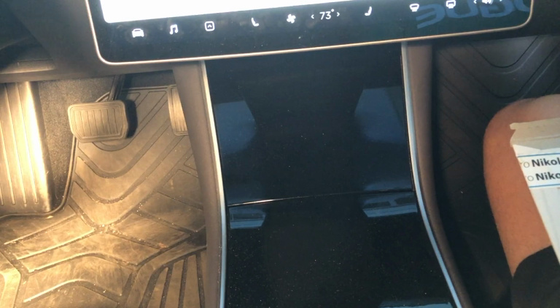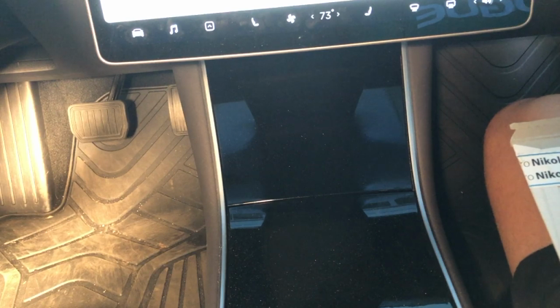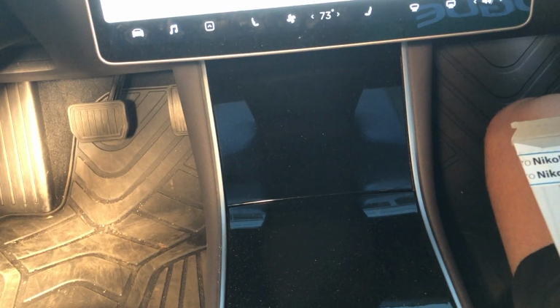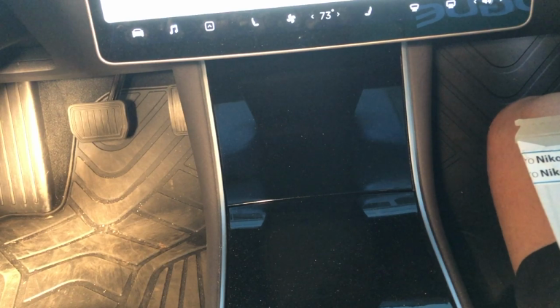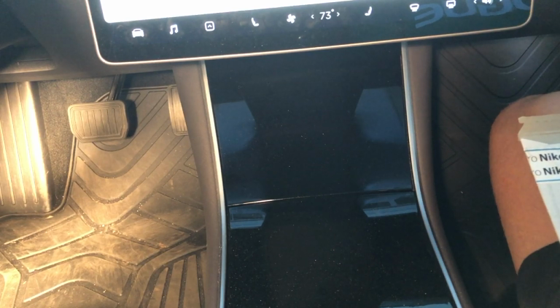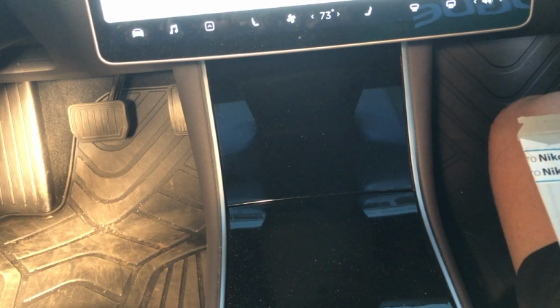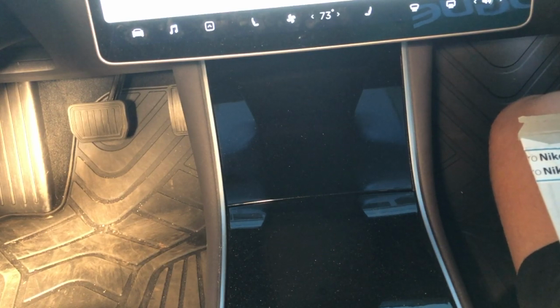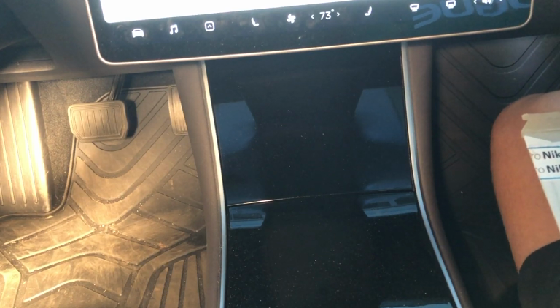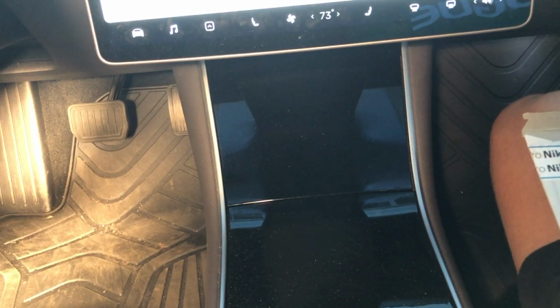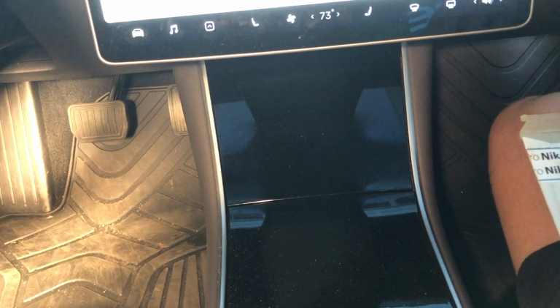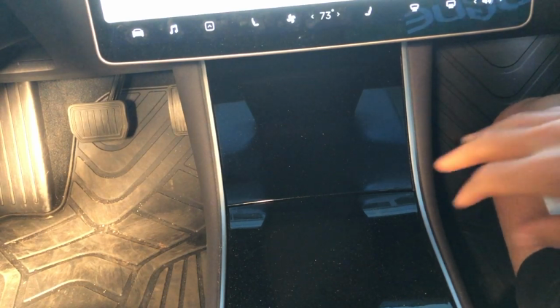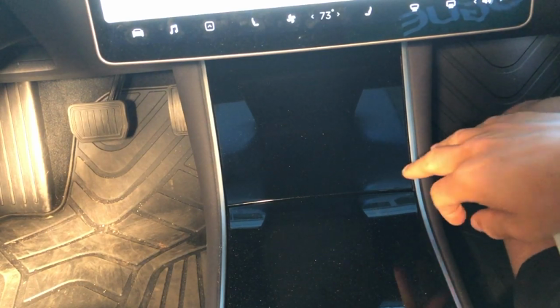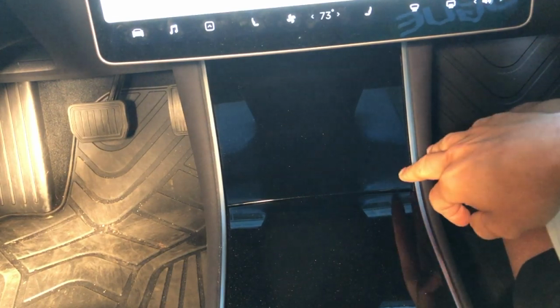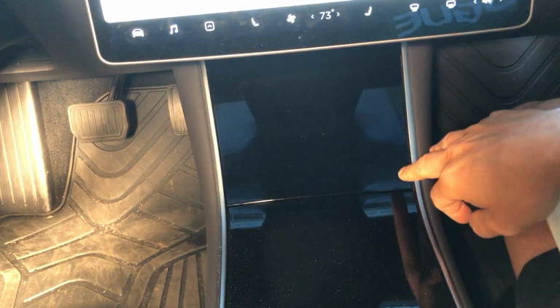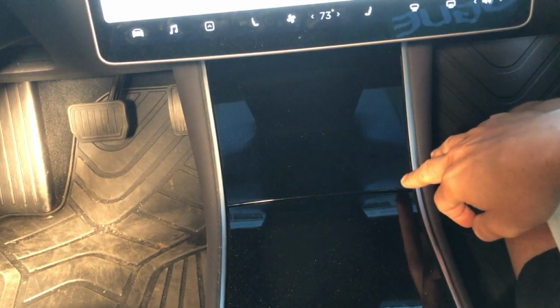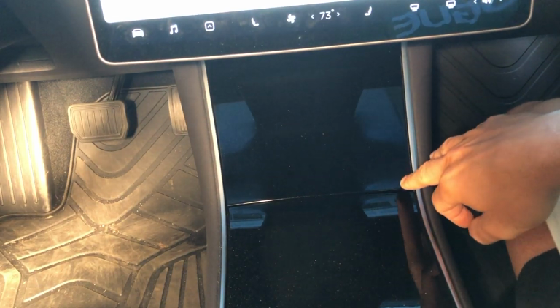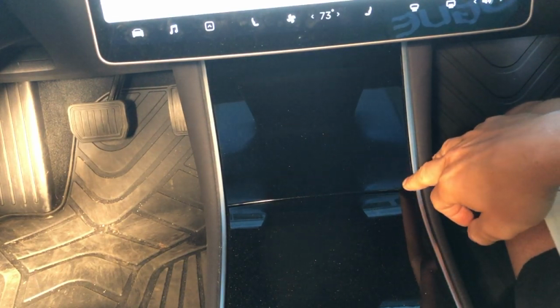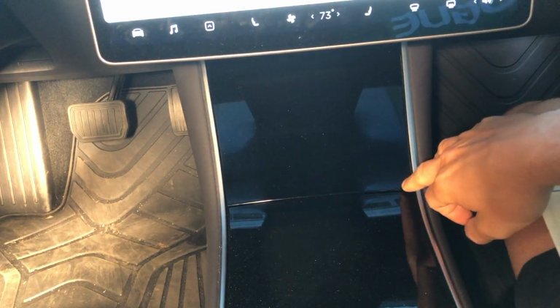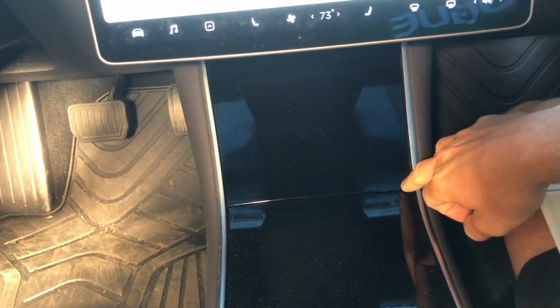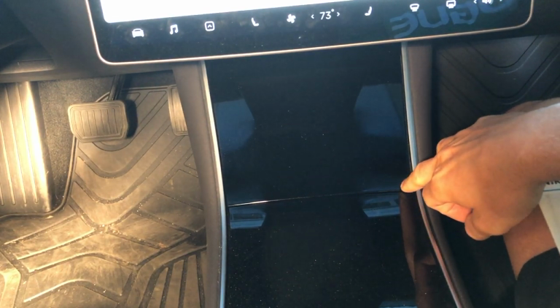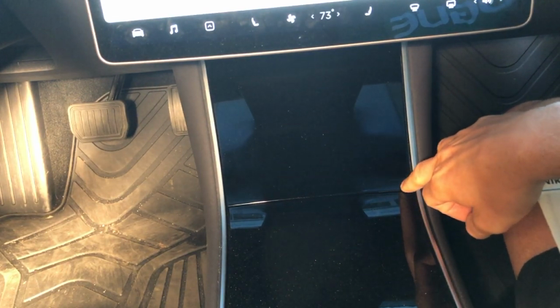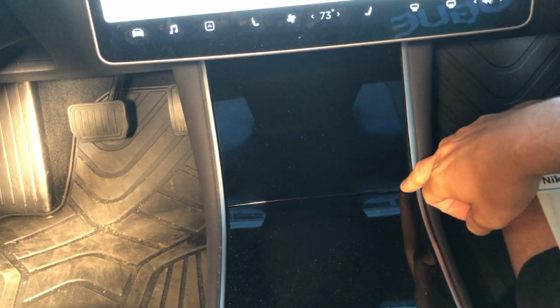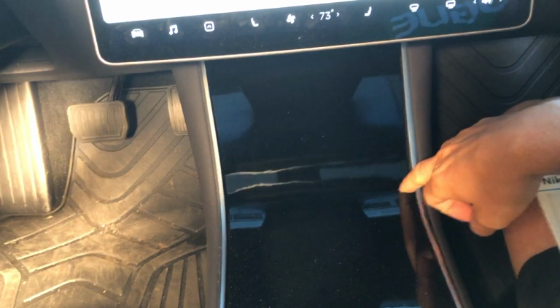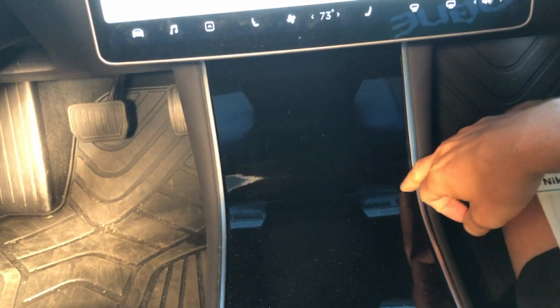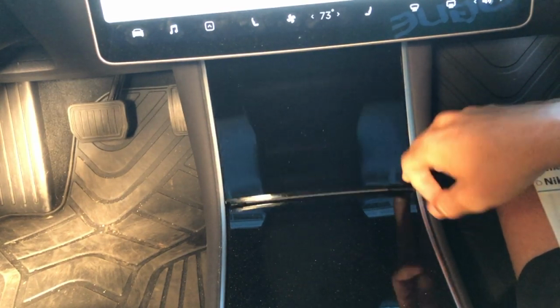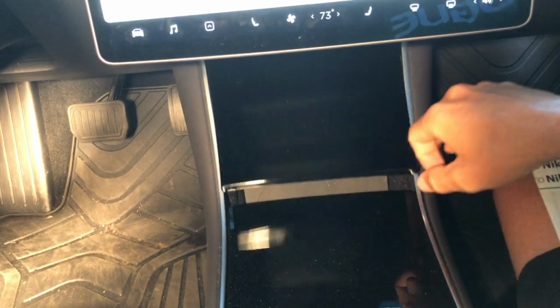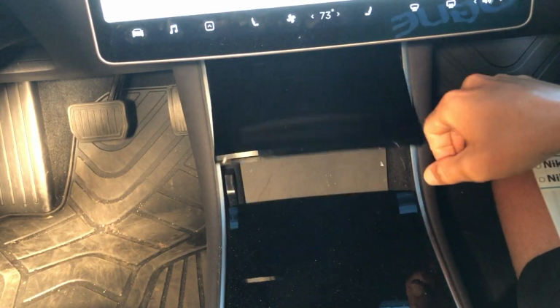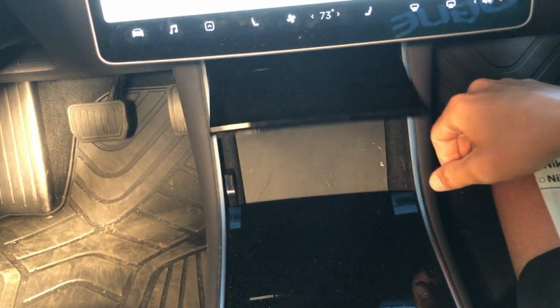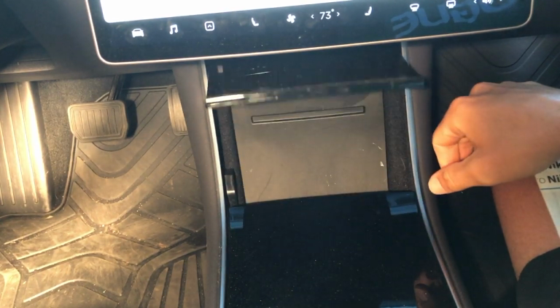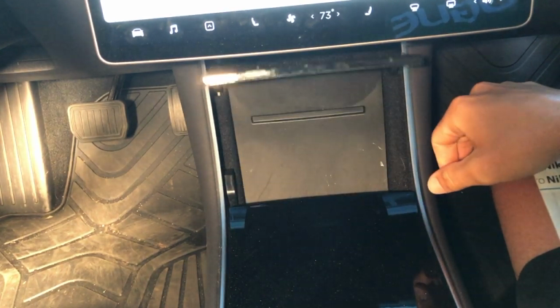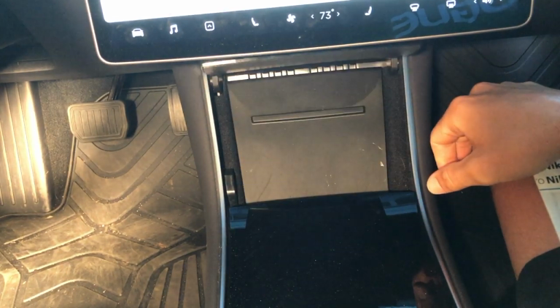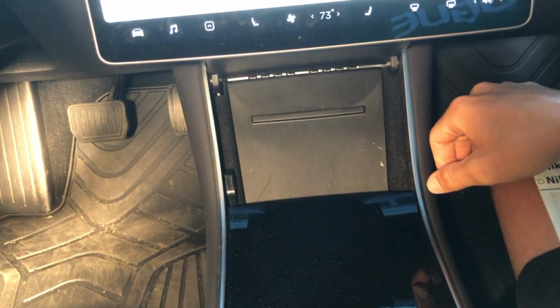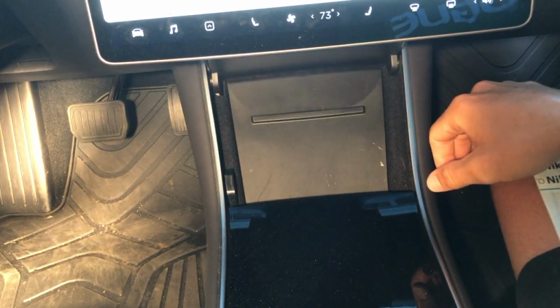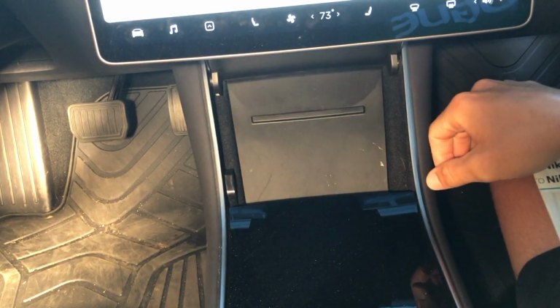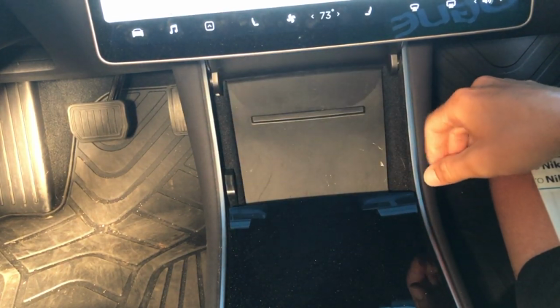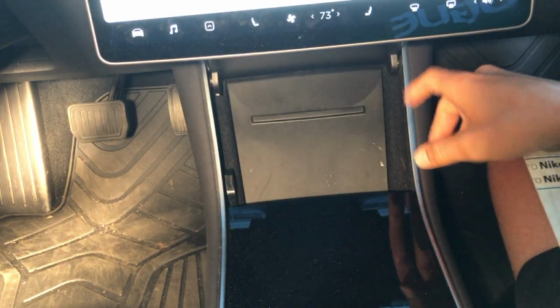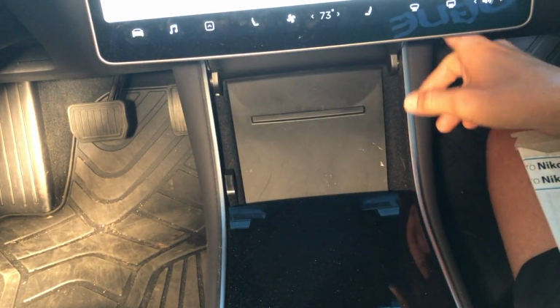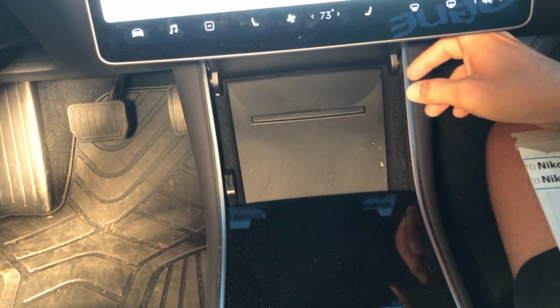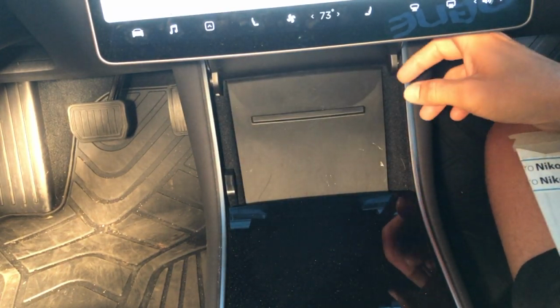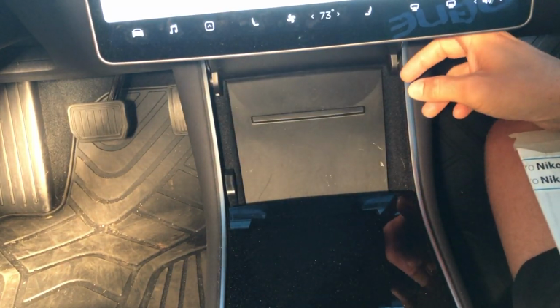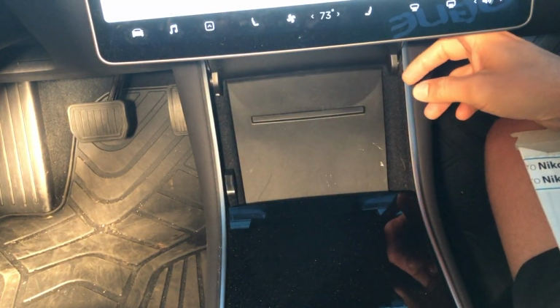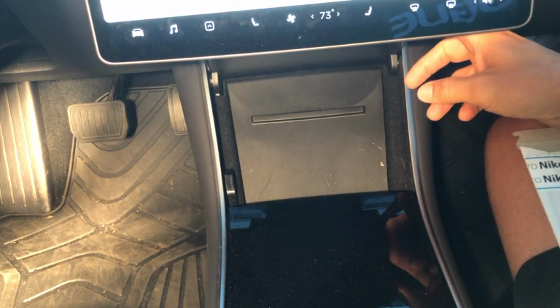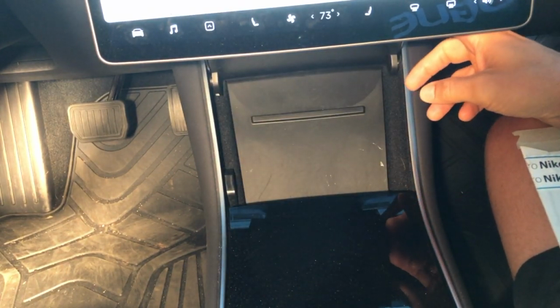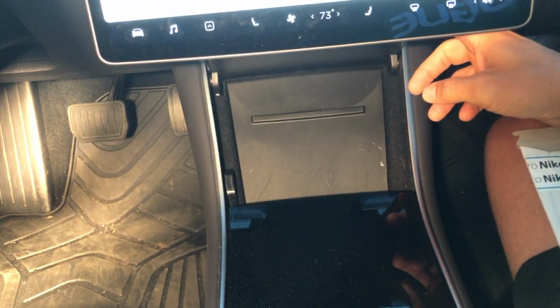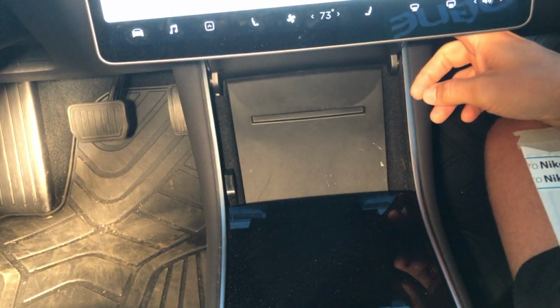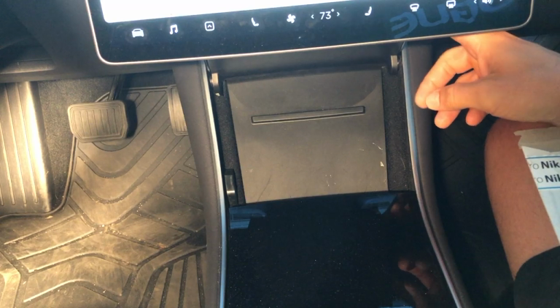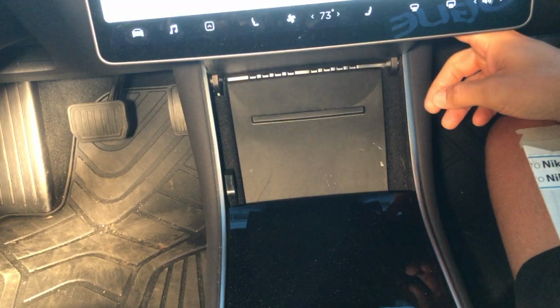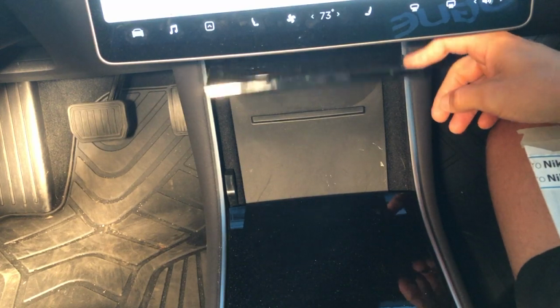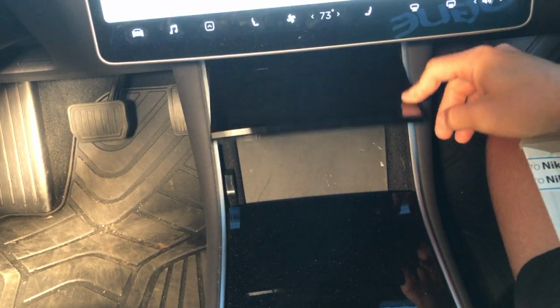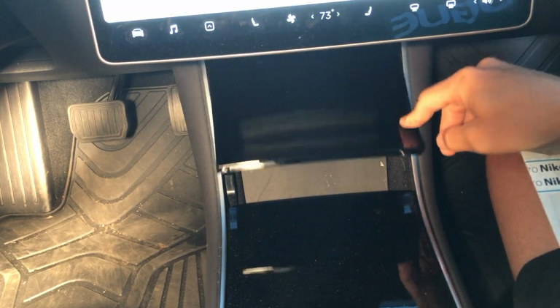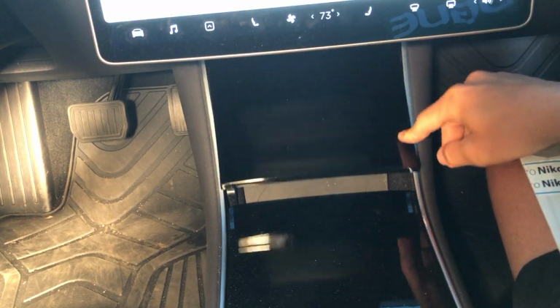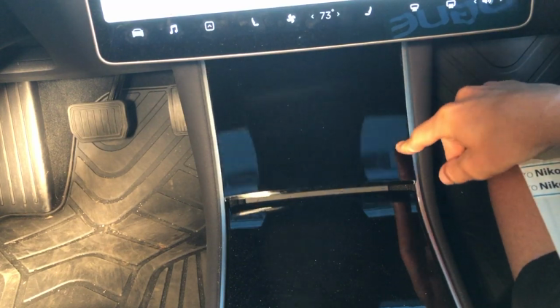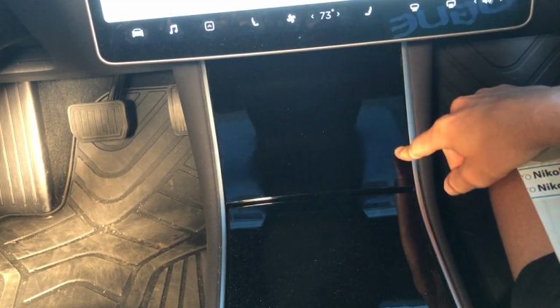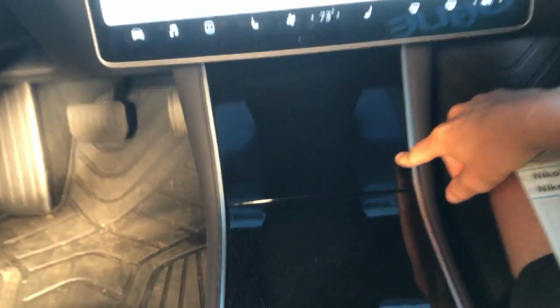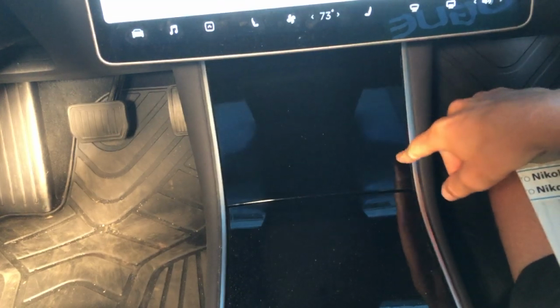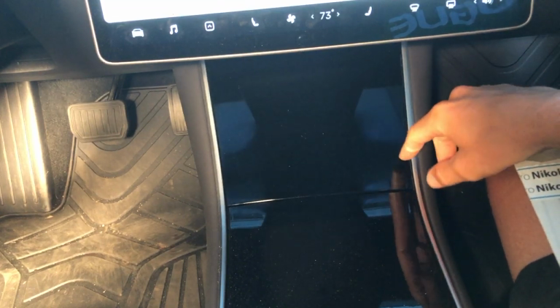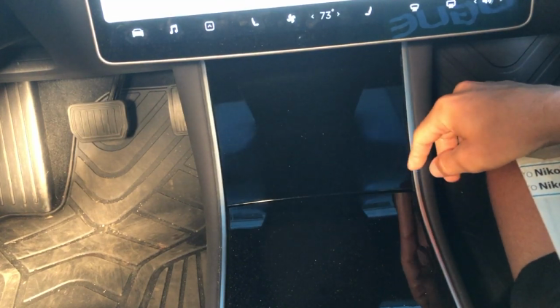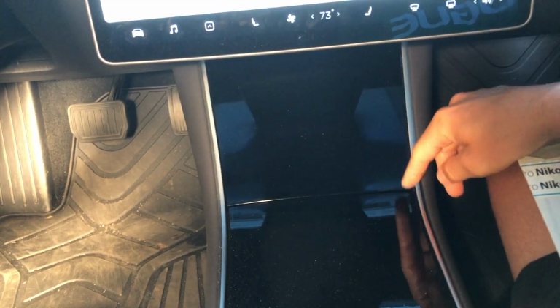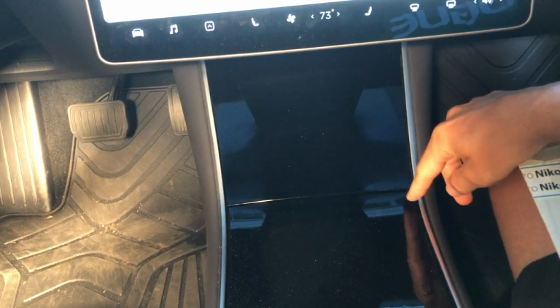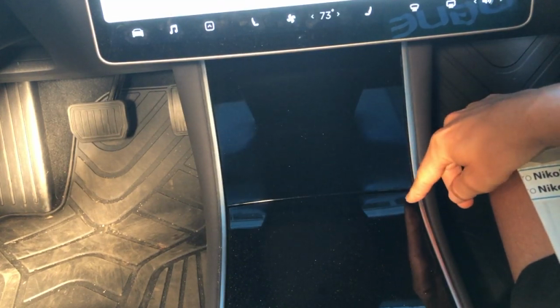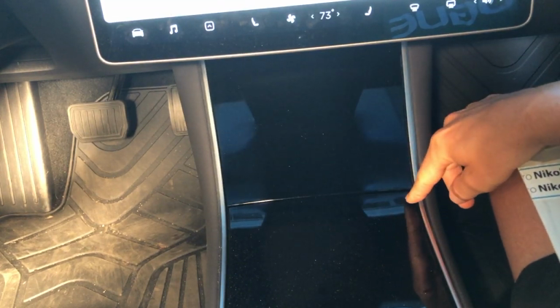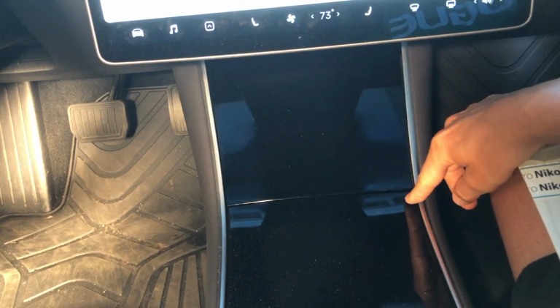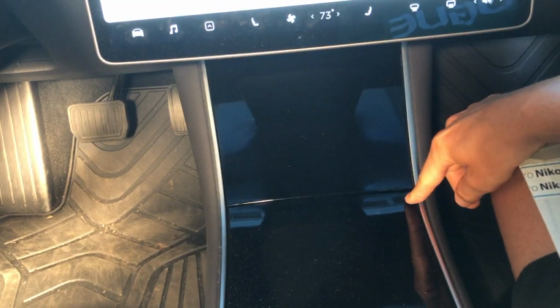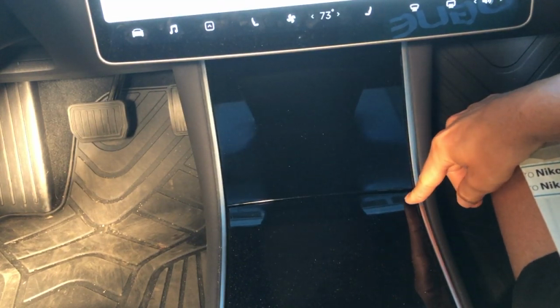Hey YouTube, Will here from All Electric. We're back again with another video, and in this video we are going to talk about the center console.